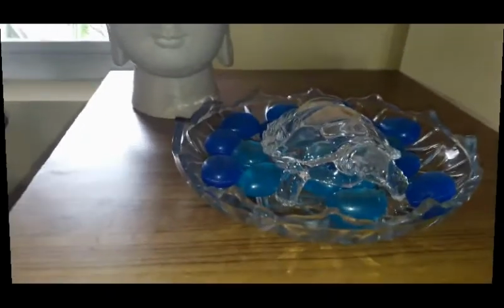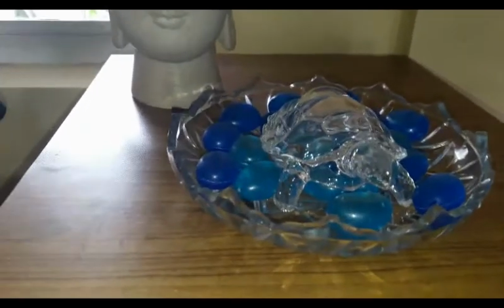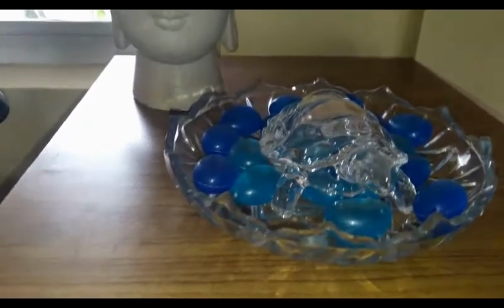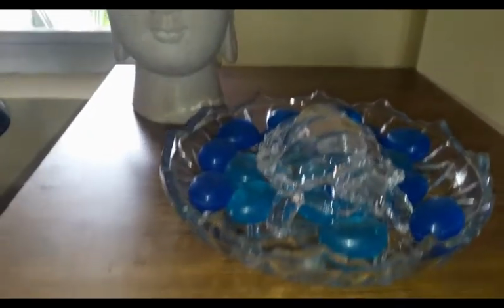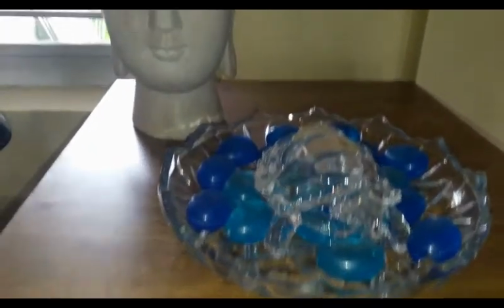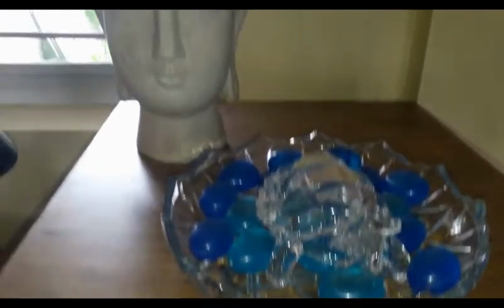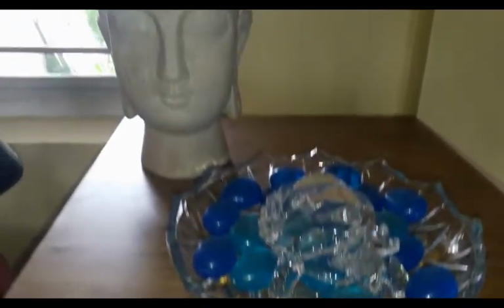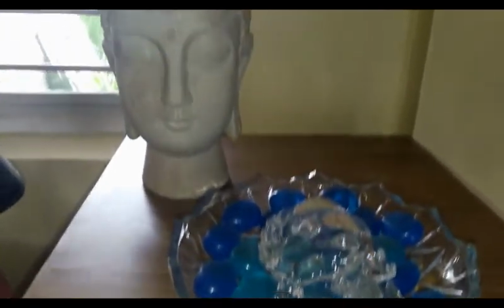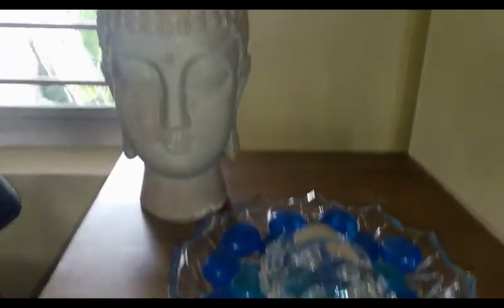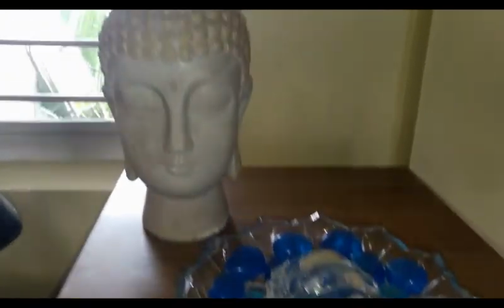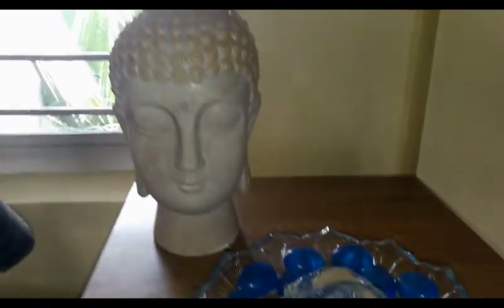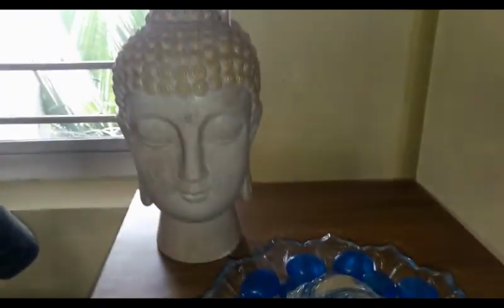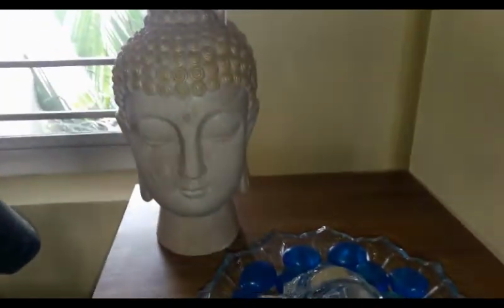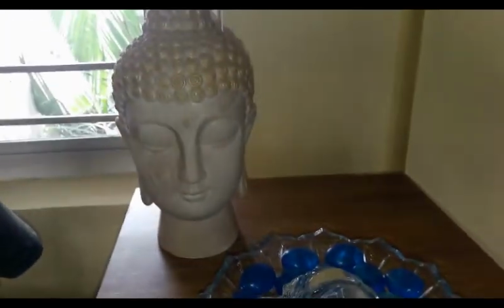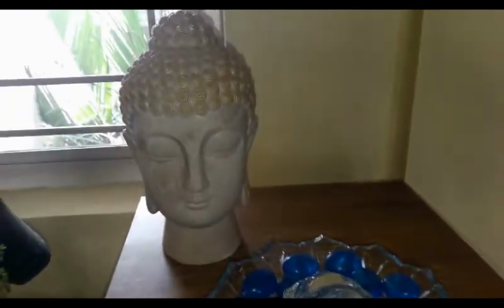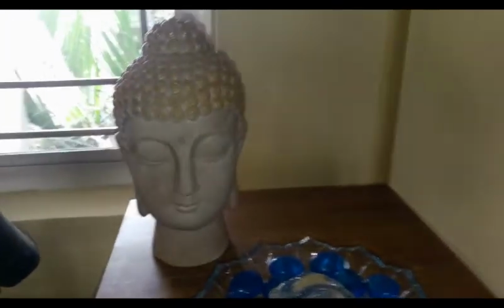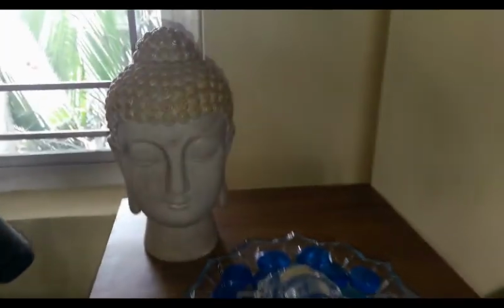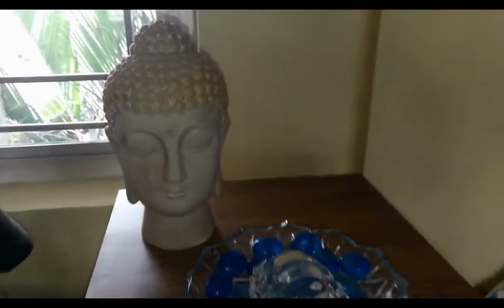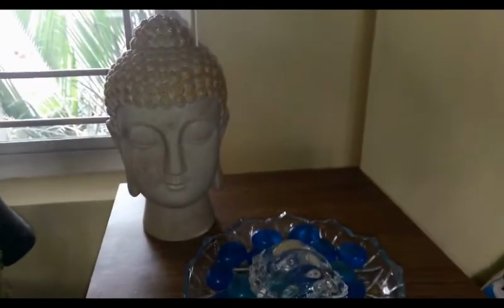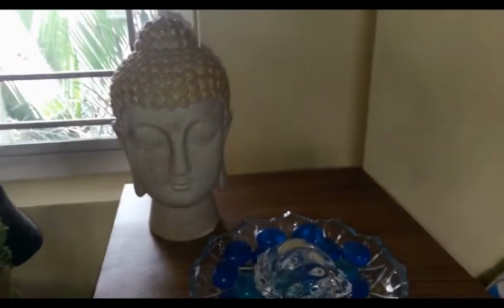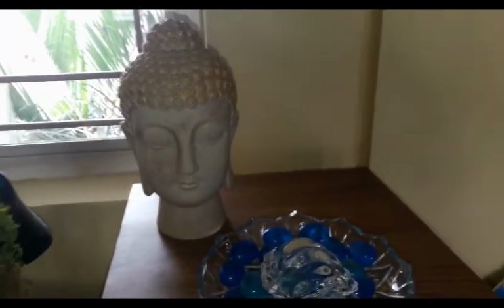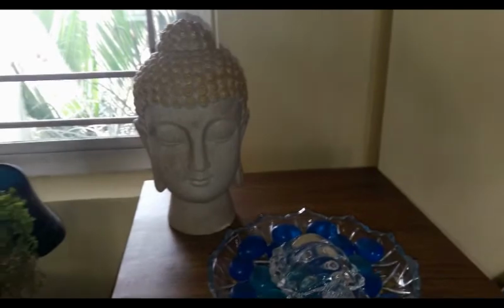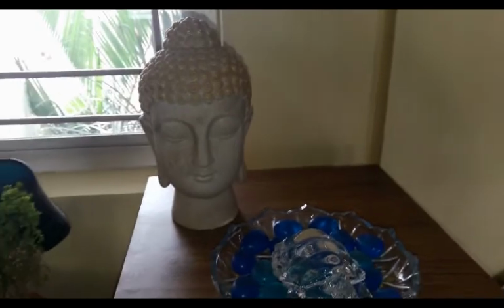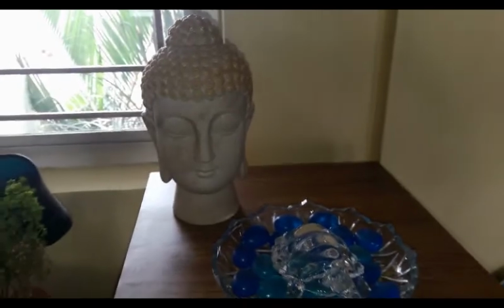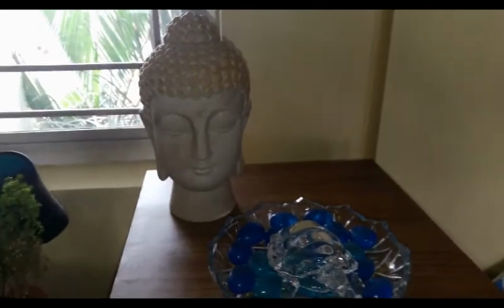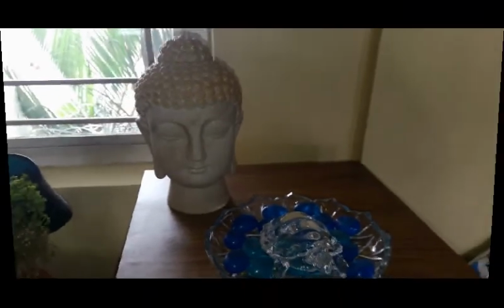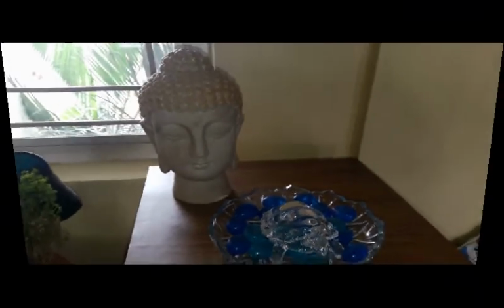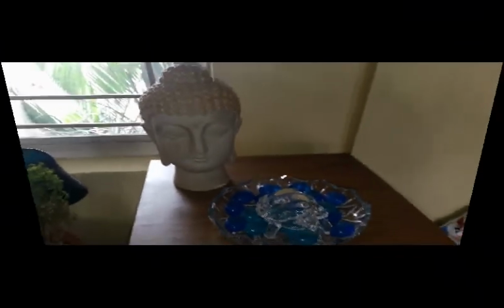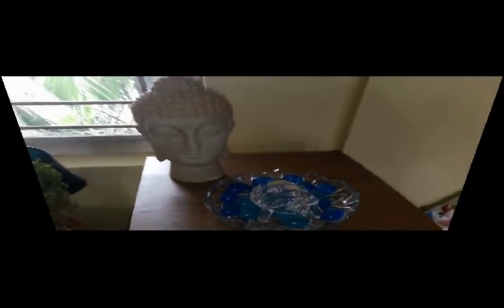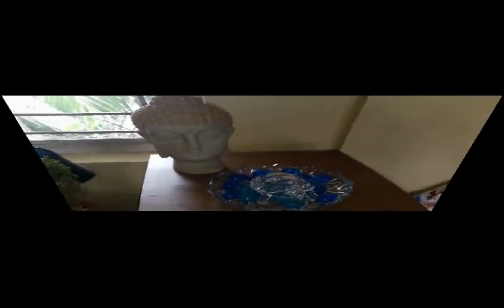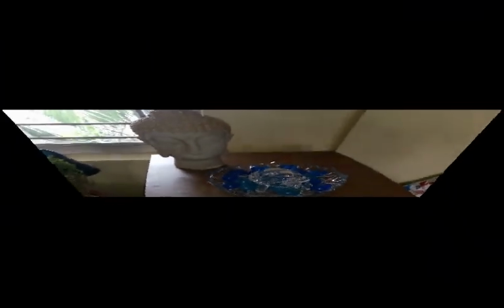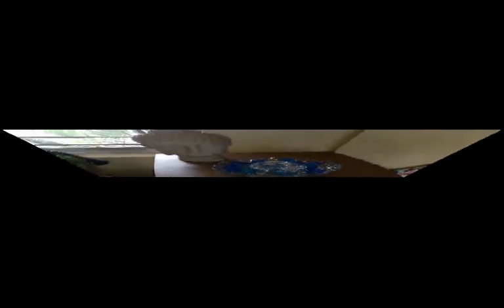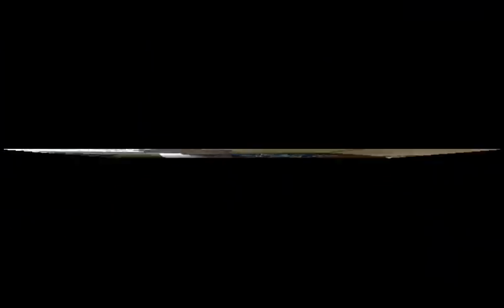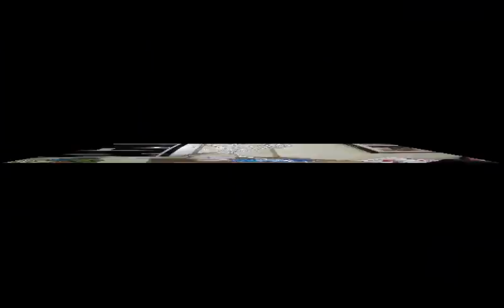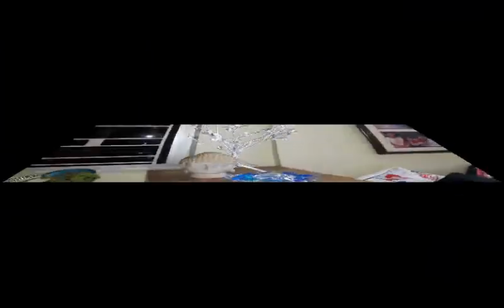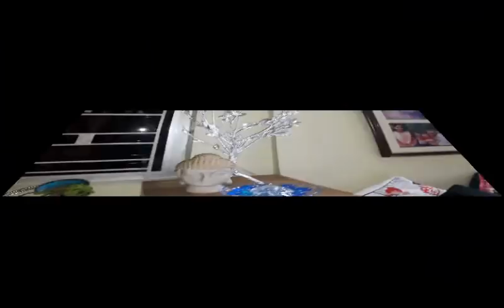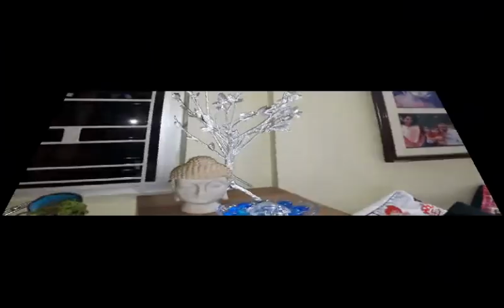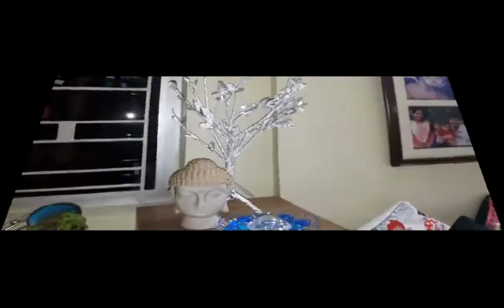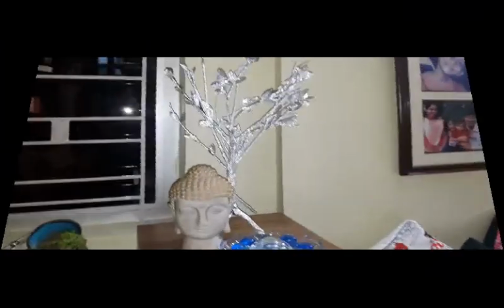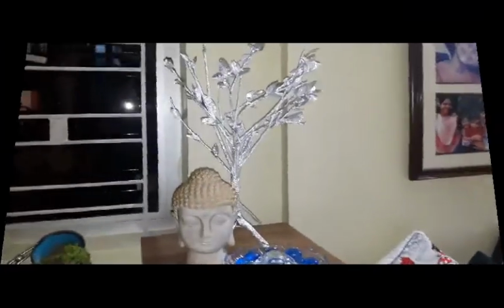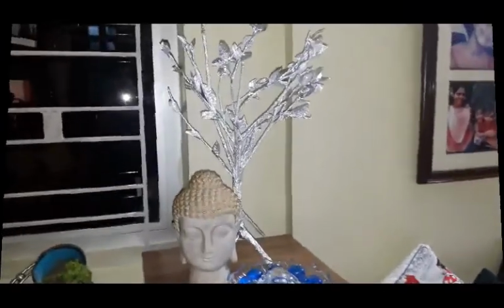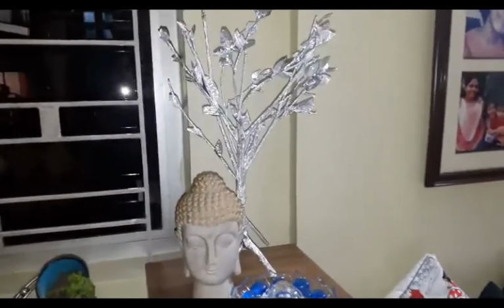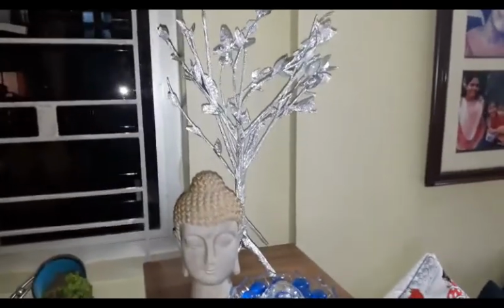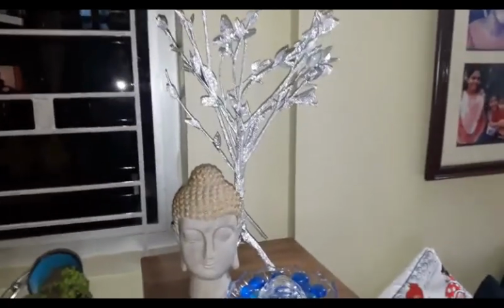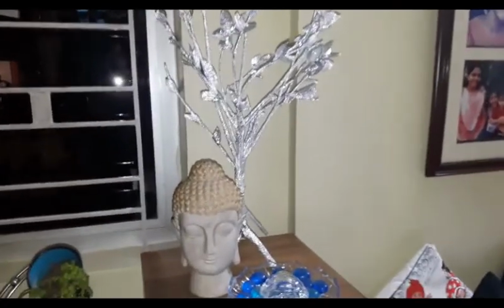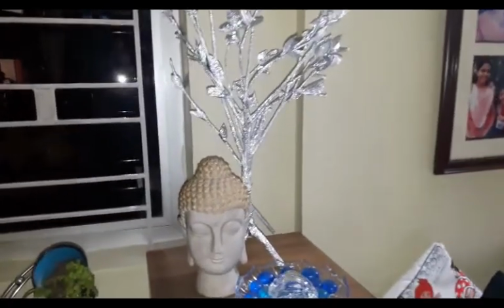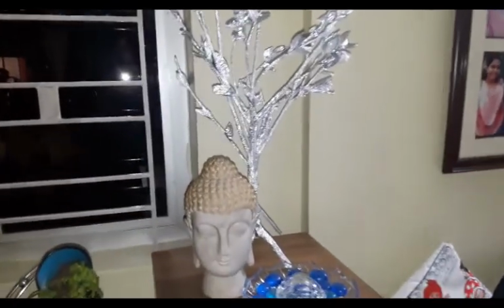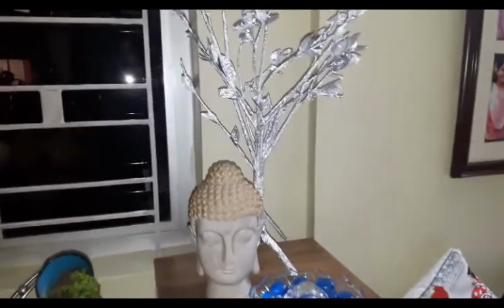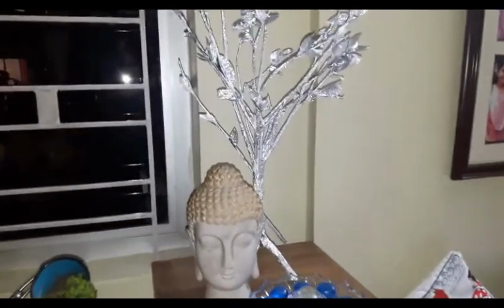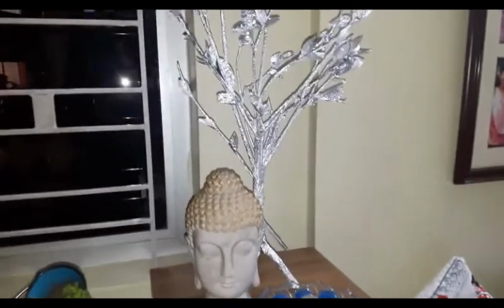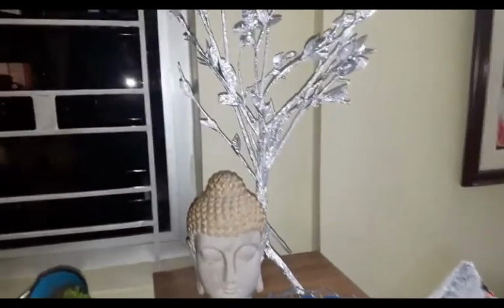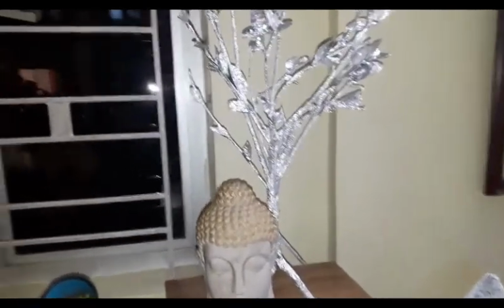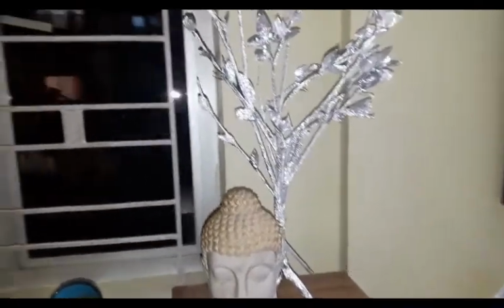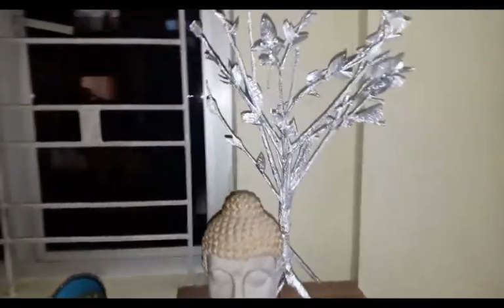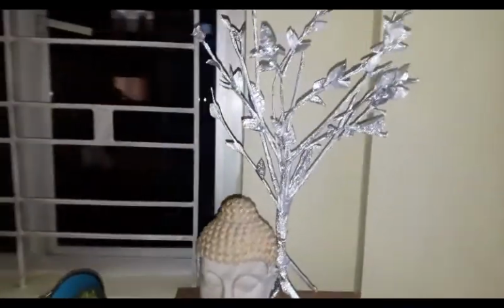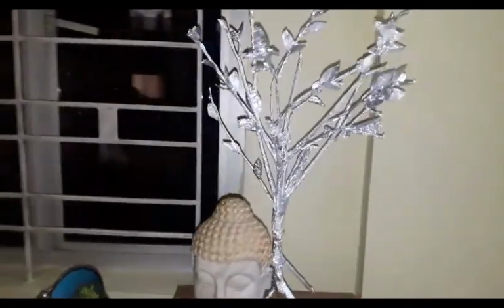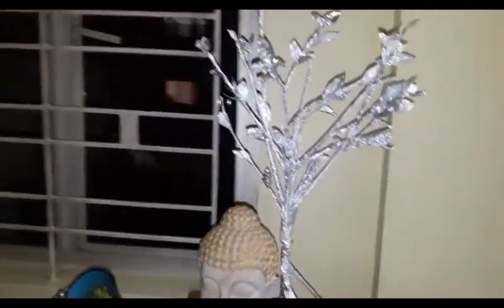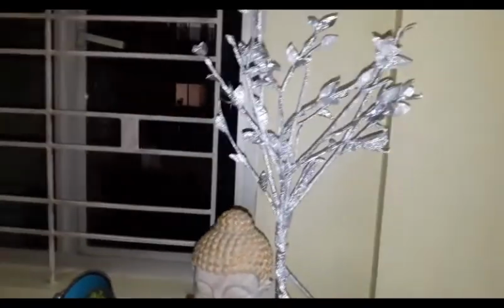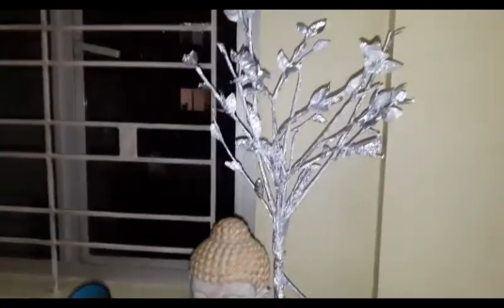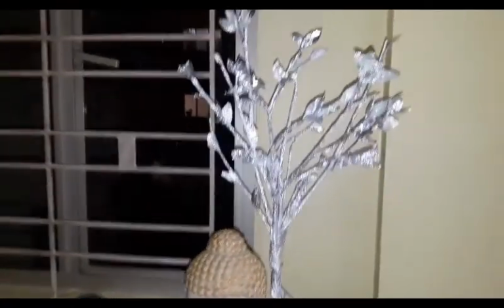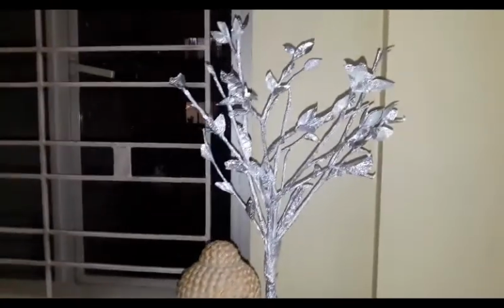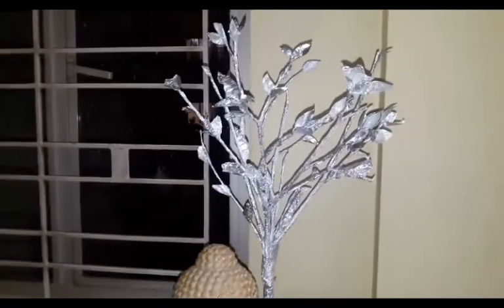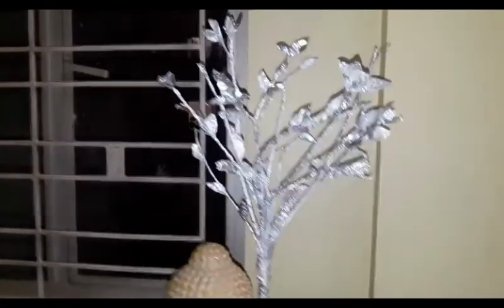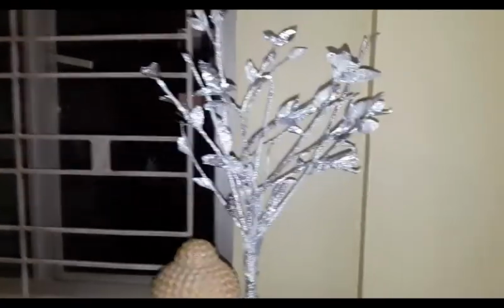I feel this beautiful statue of Buddha looks incomplete without a tree beside it. So today I will make a silver one to go with this.